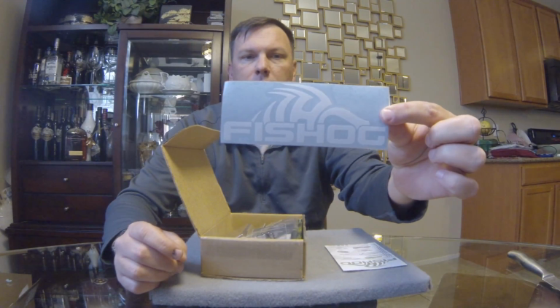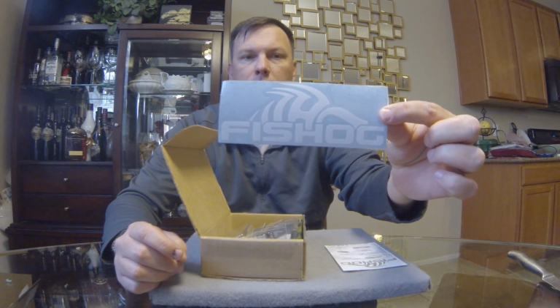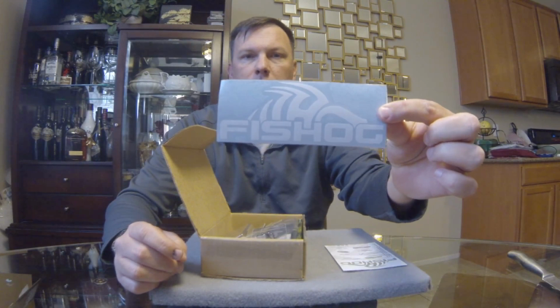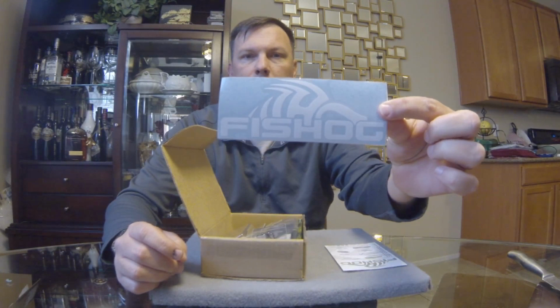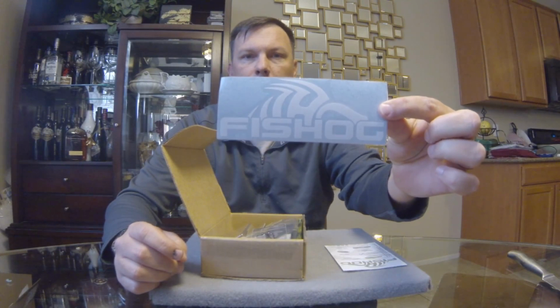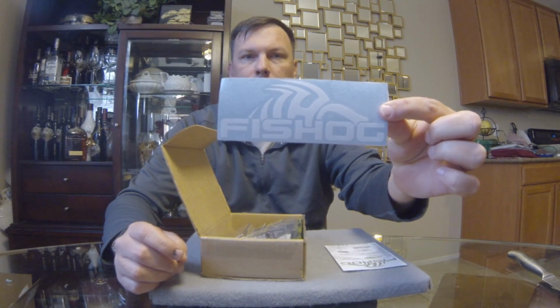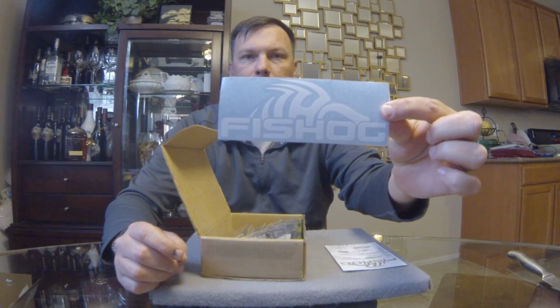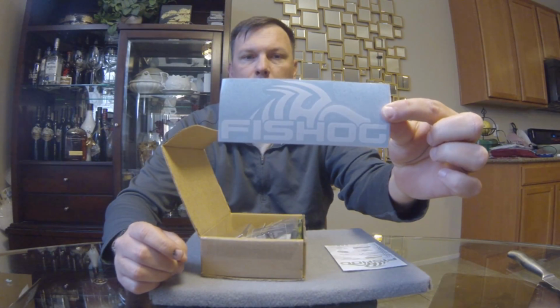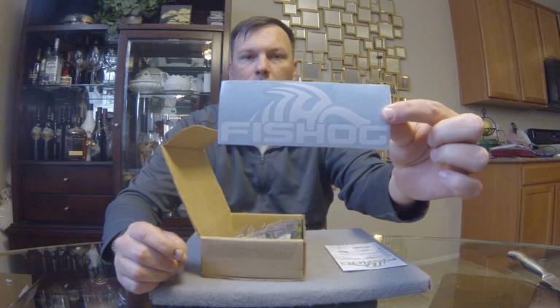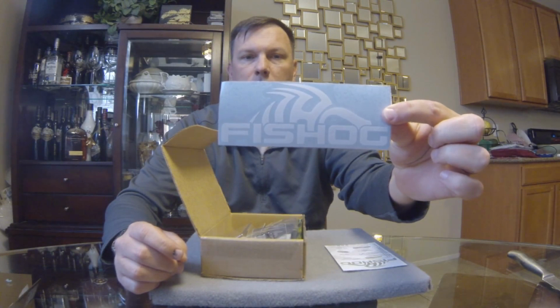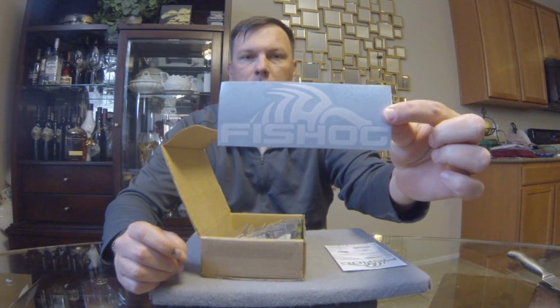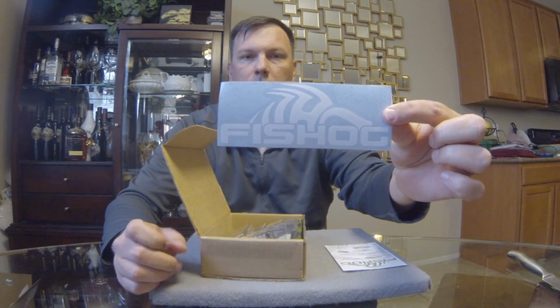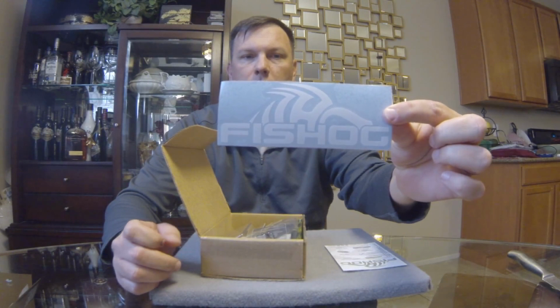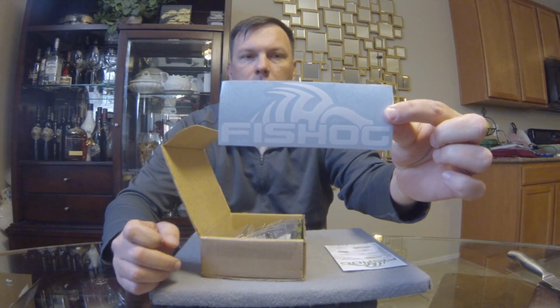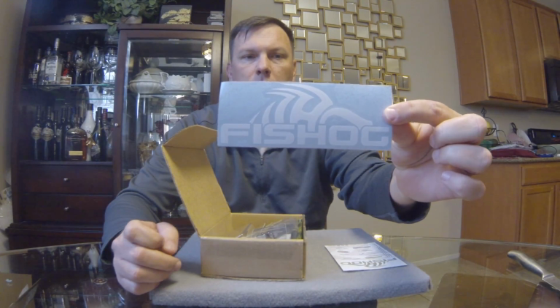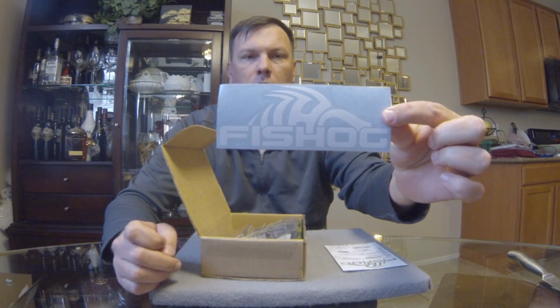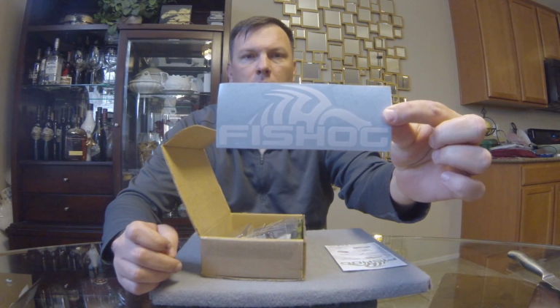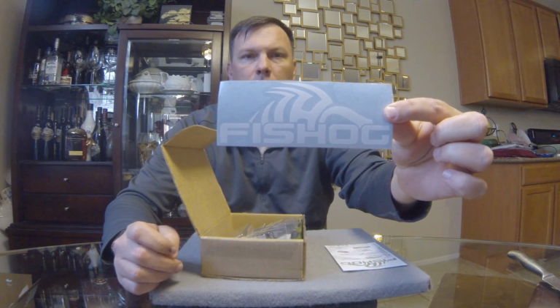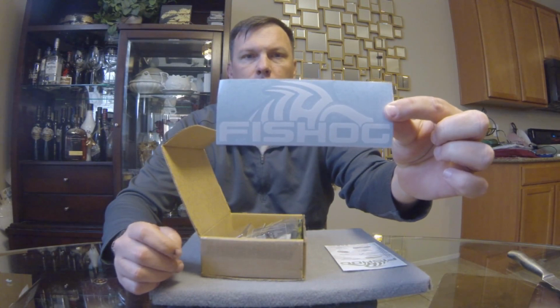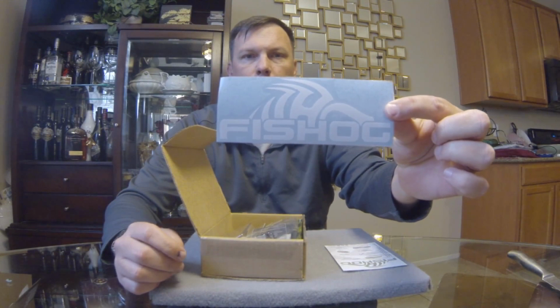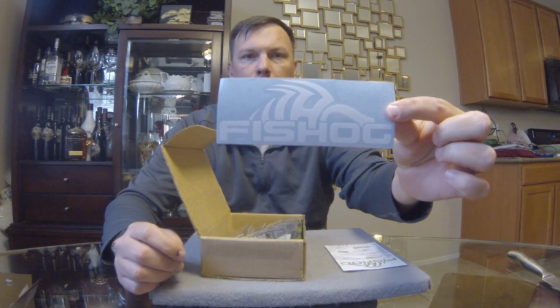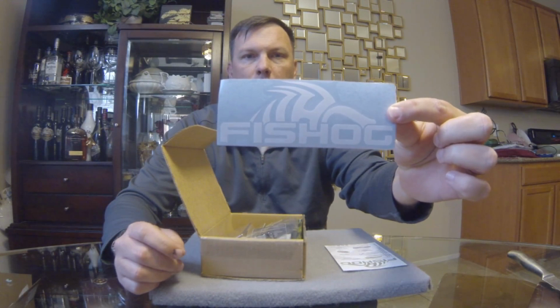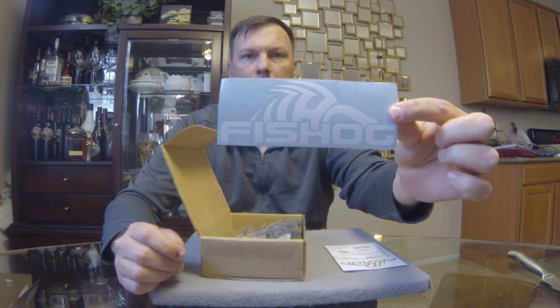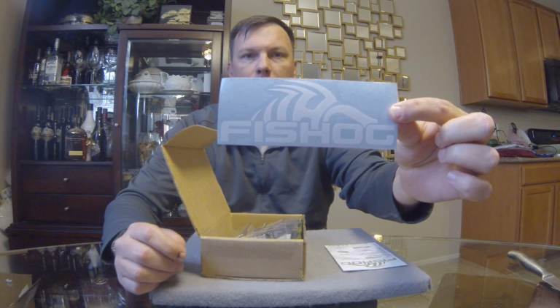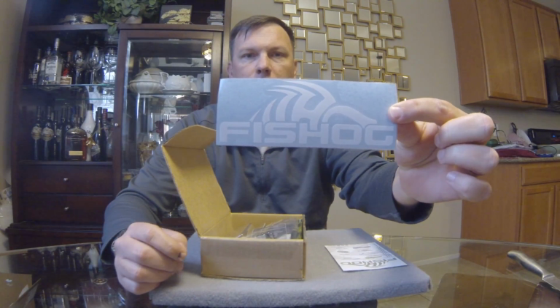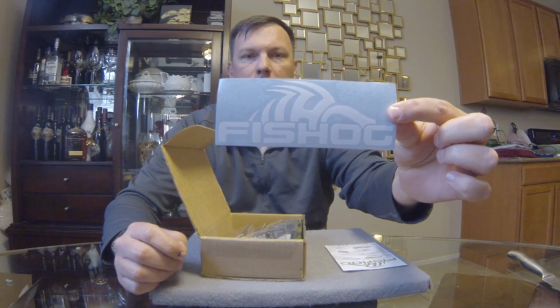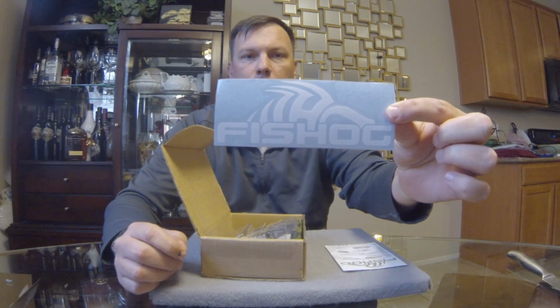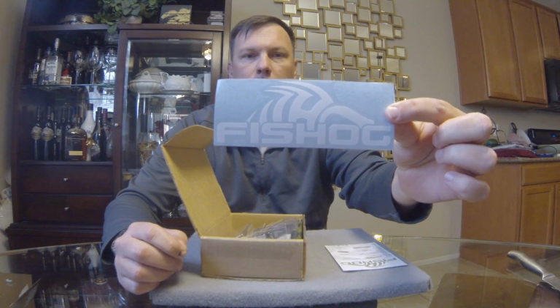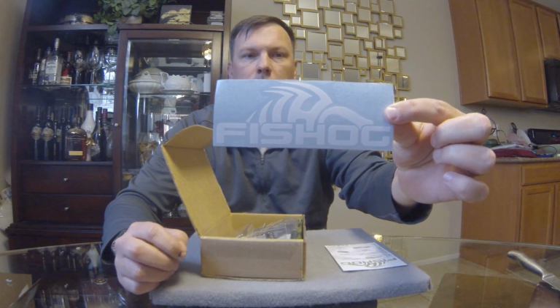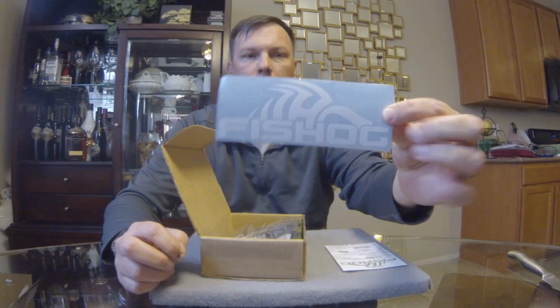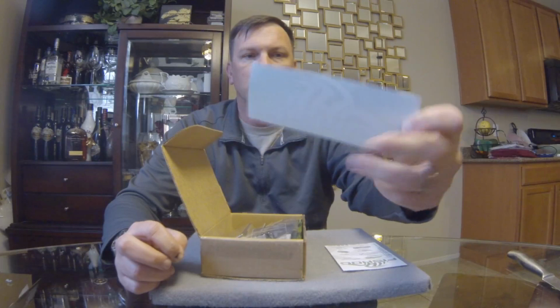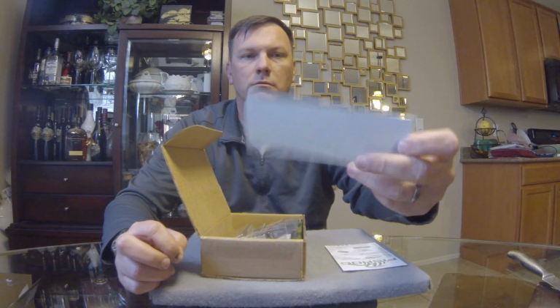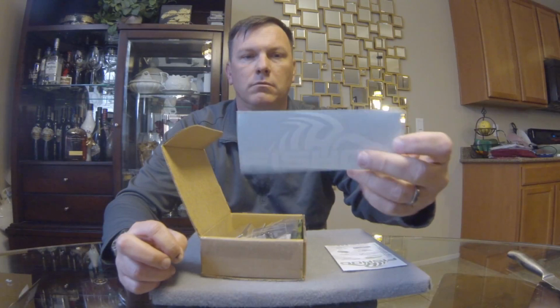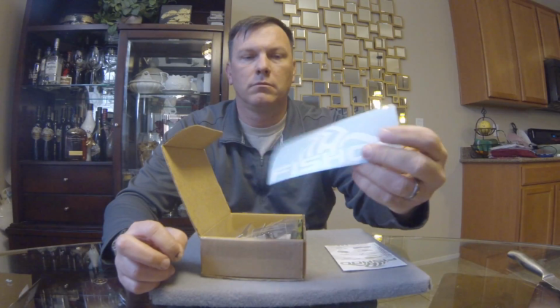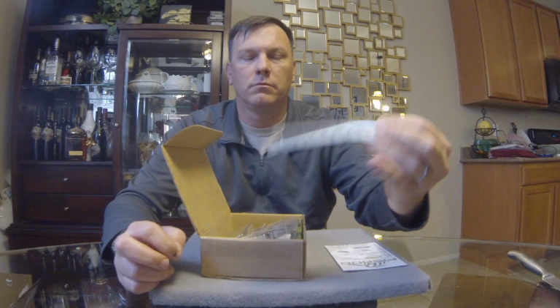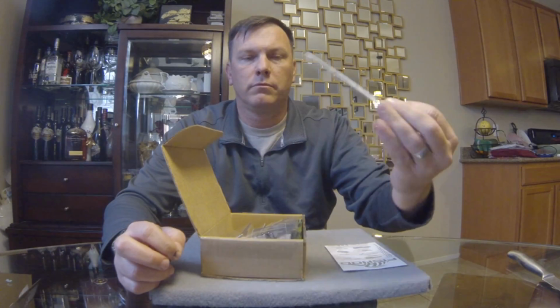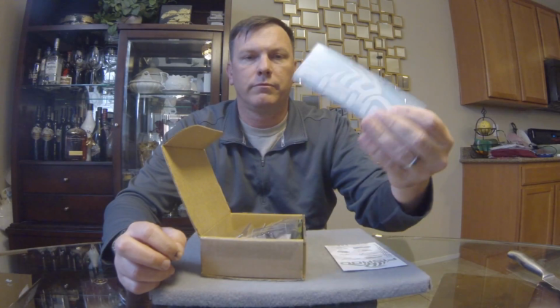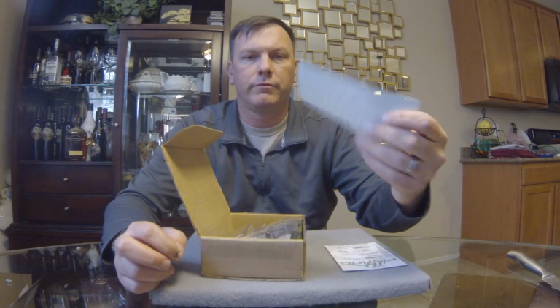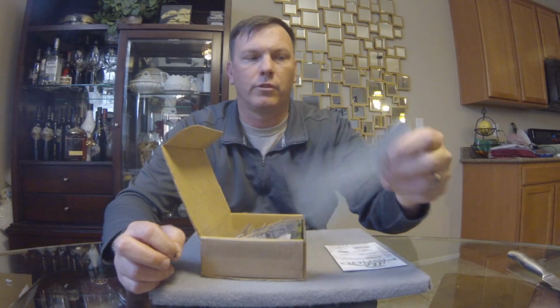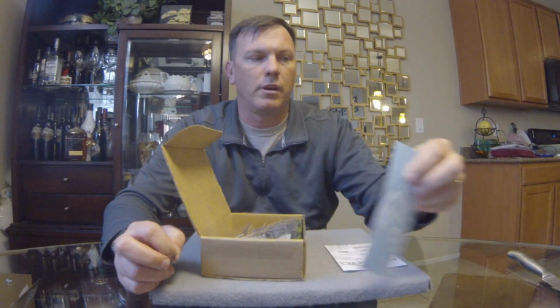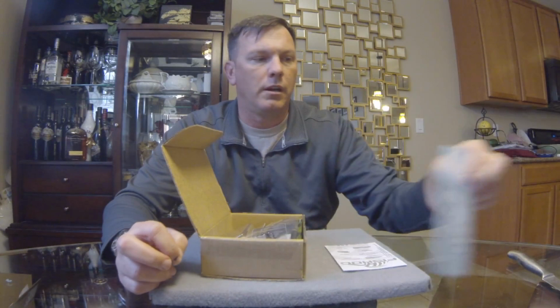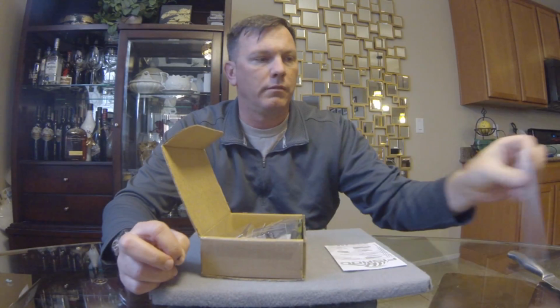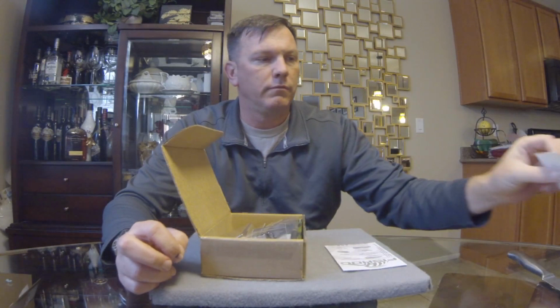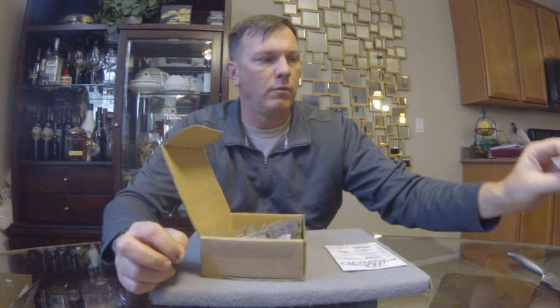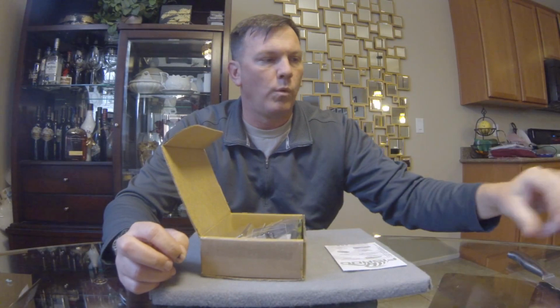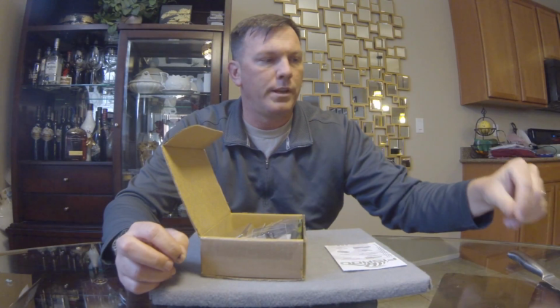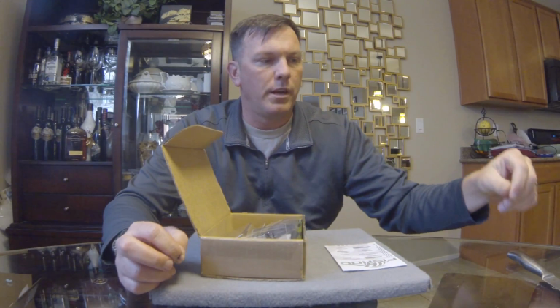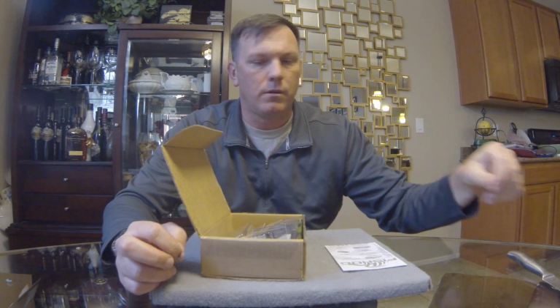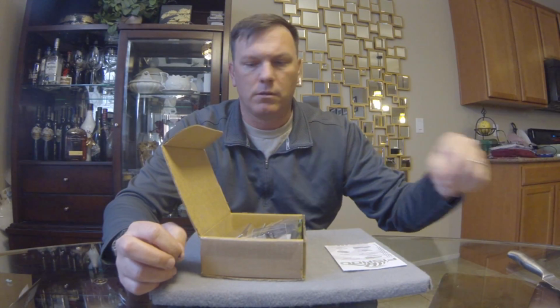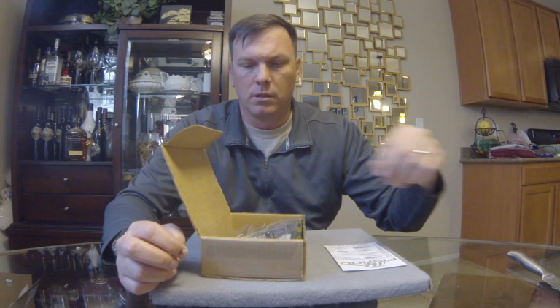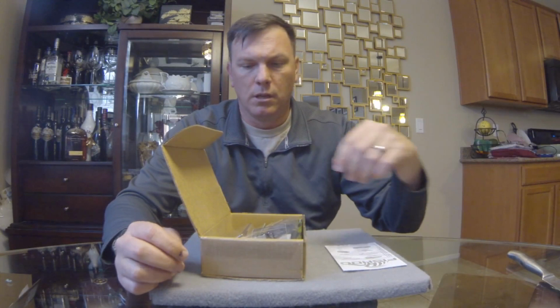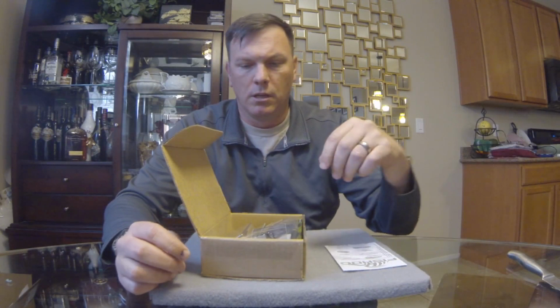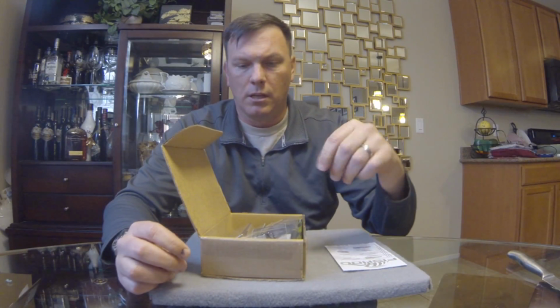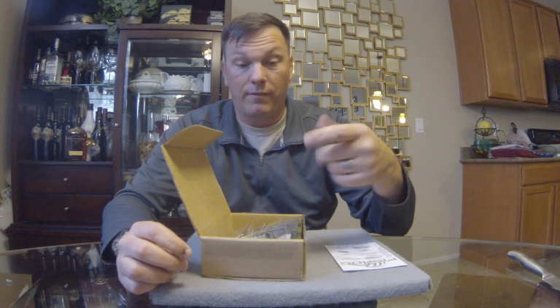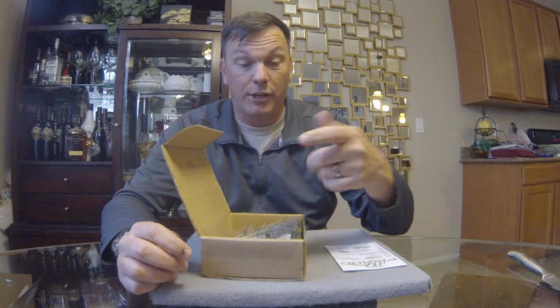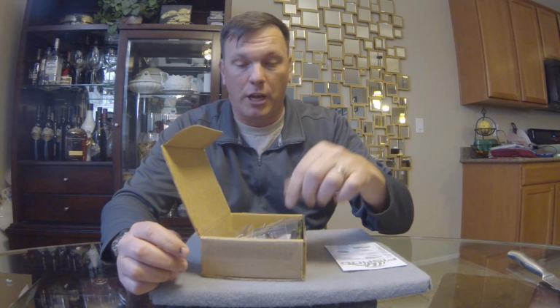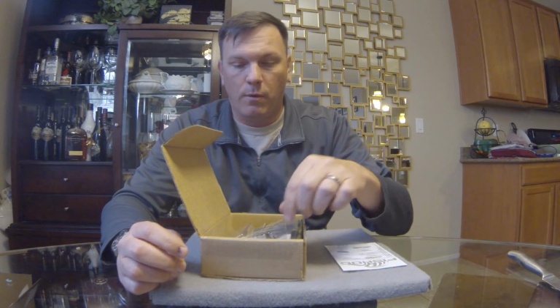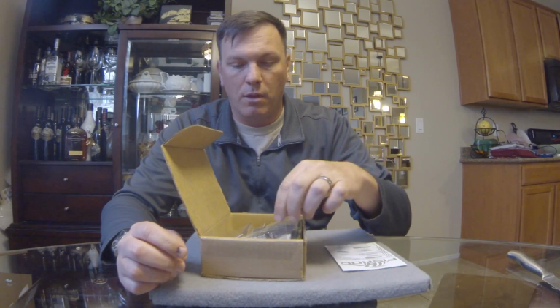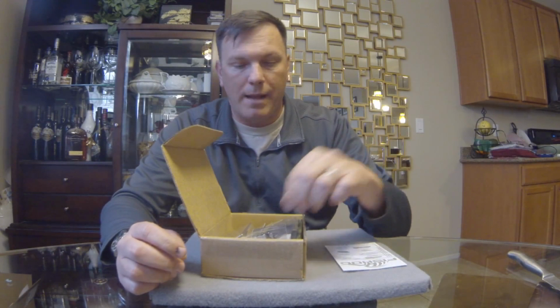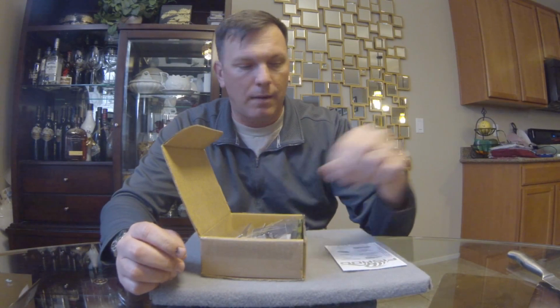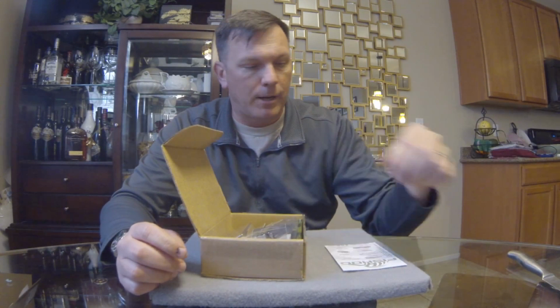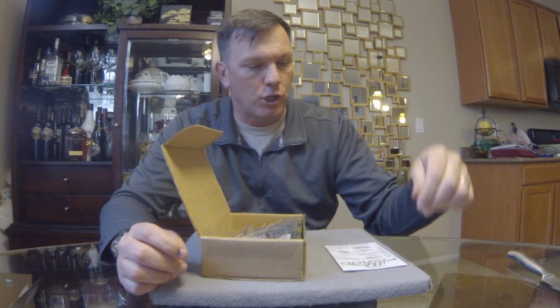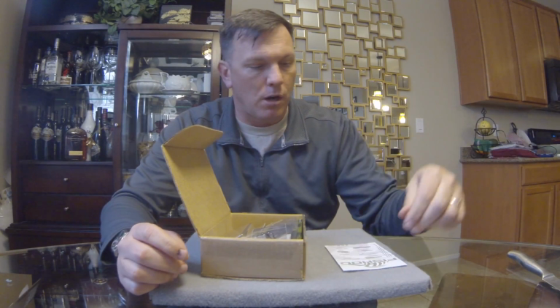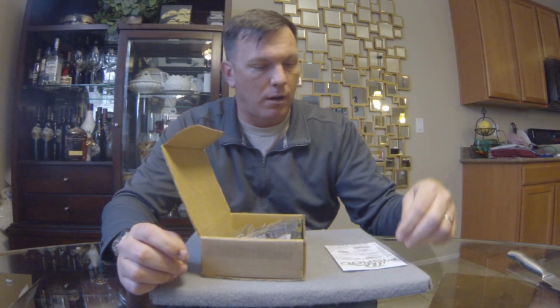Right on top of the box is a Fish Hog sticker — it's a cut vinyl window sticker. I've actually got one on the back of my truck.